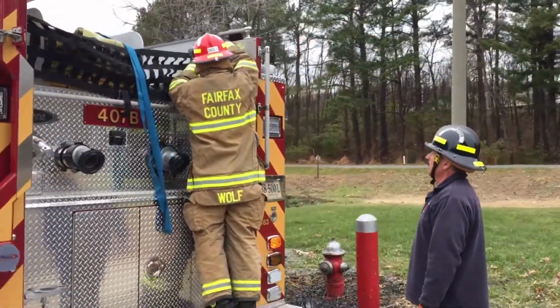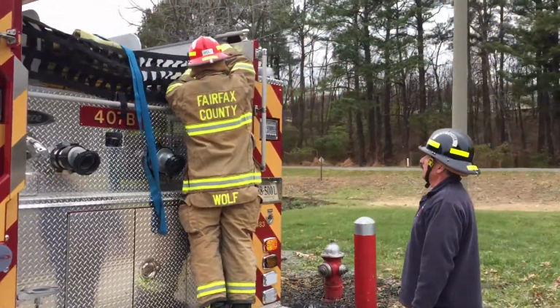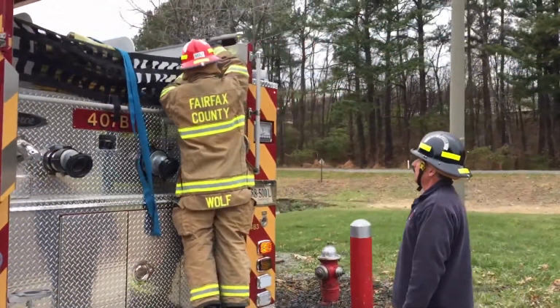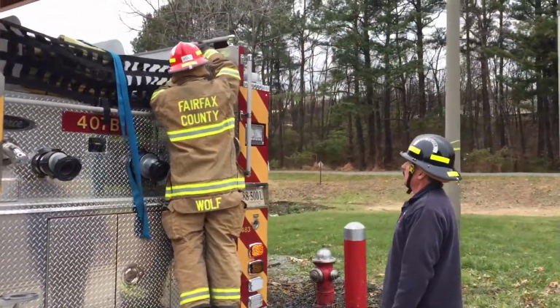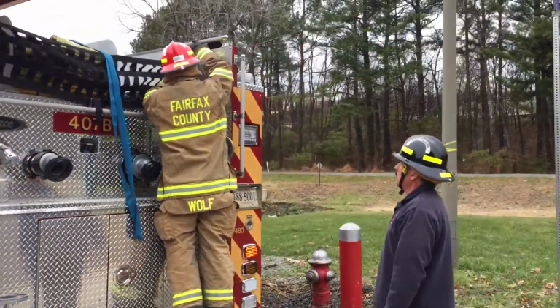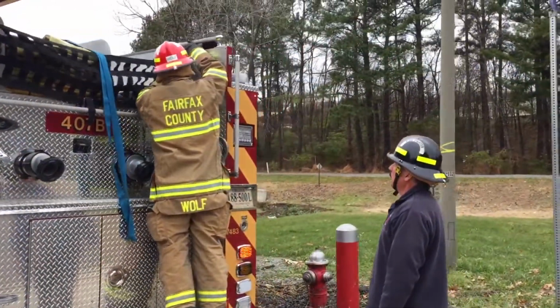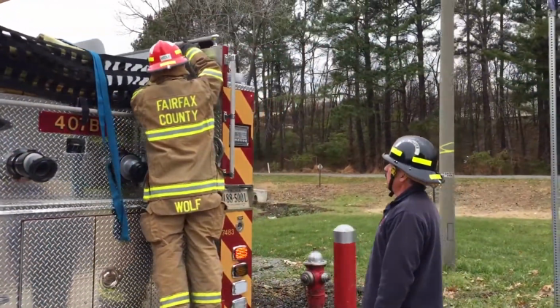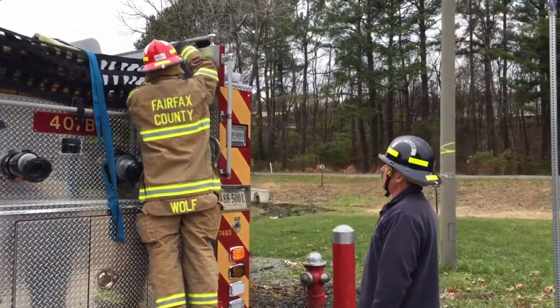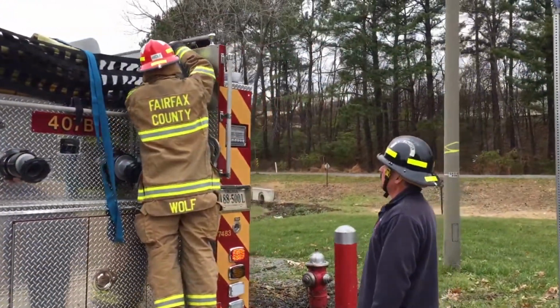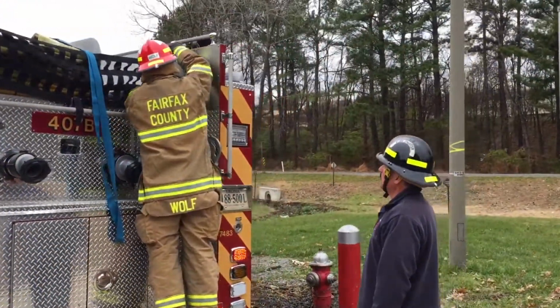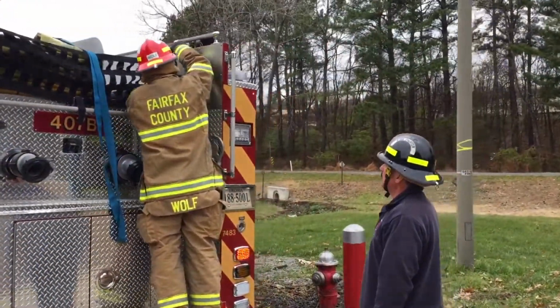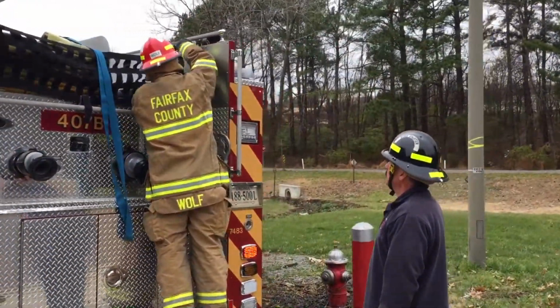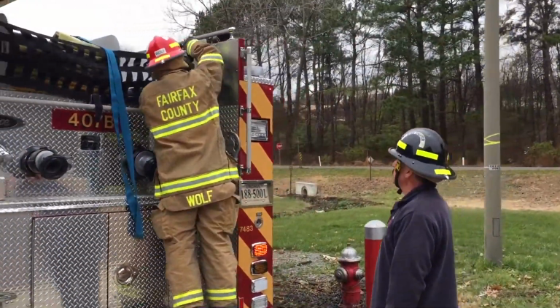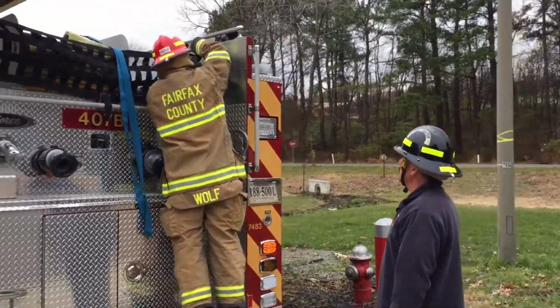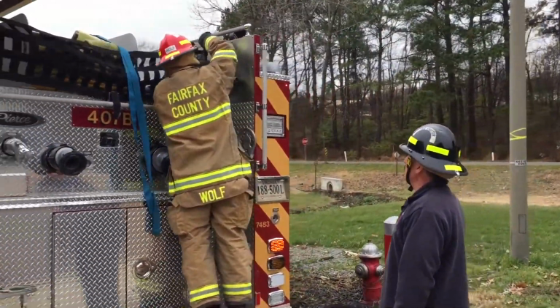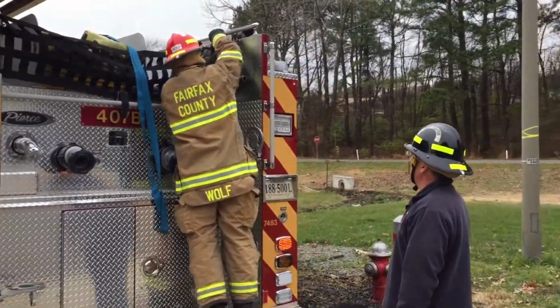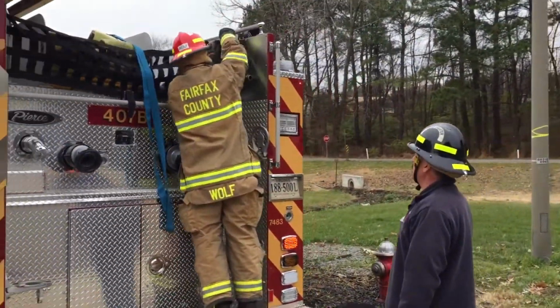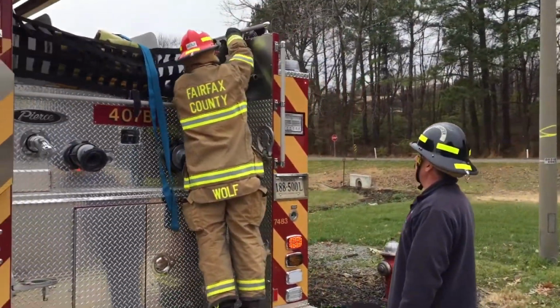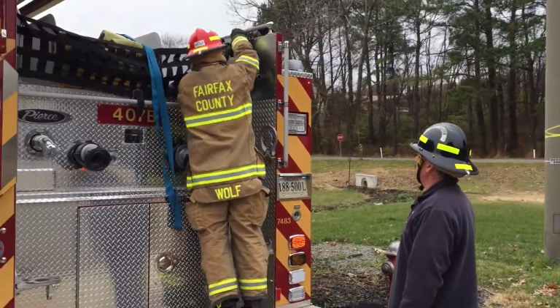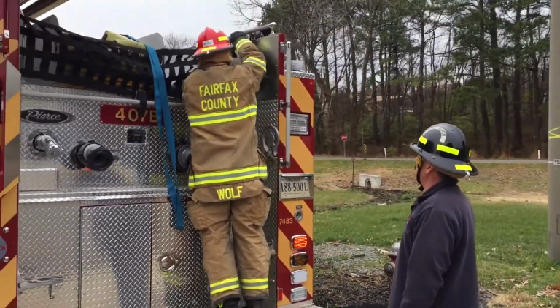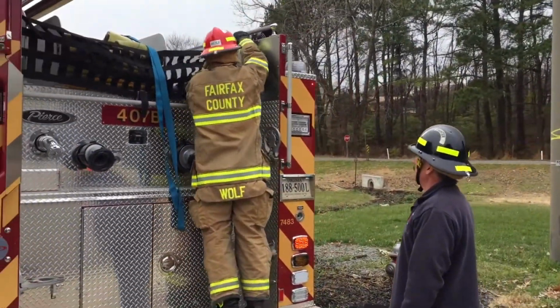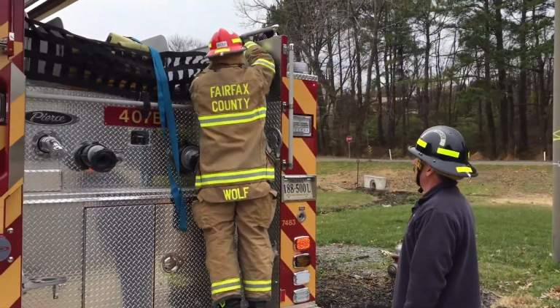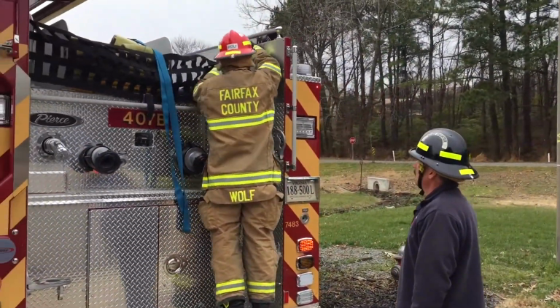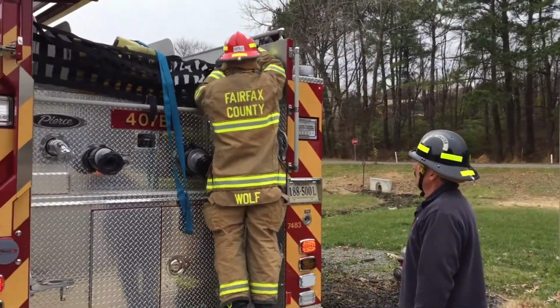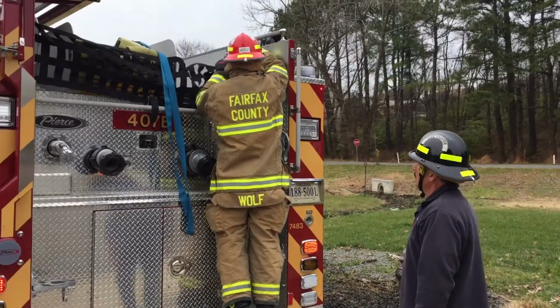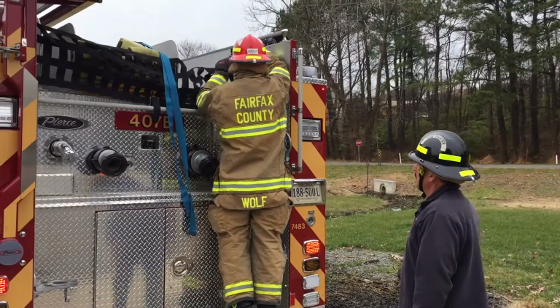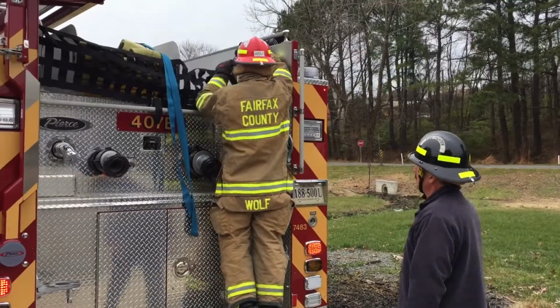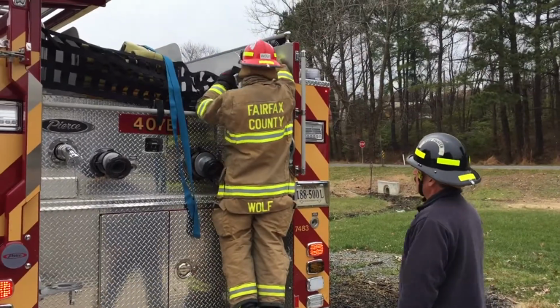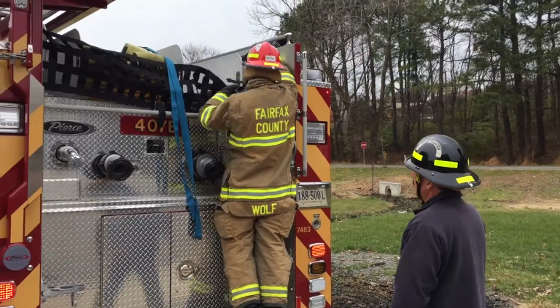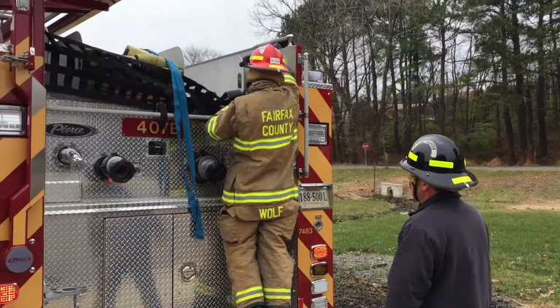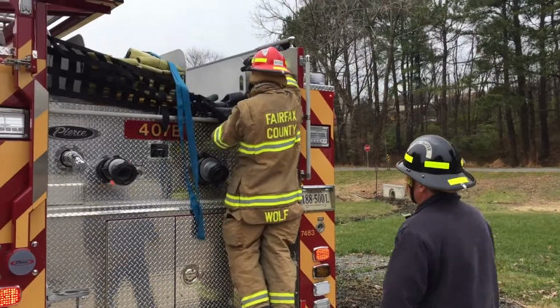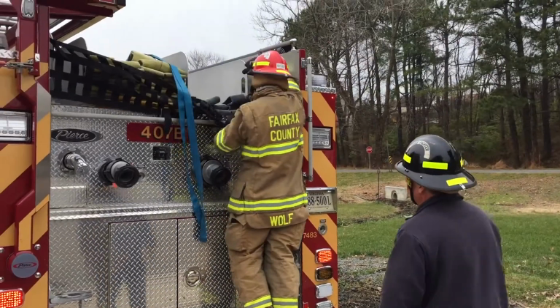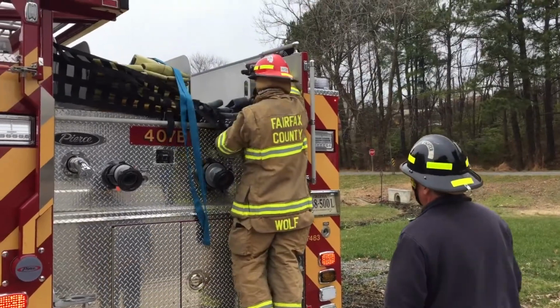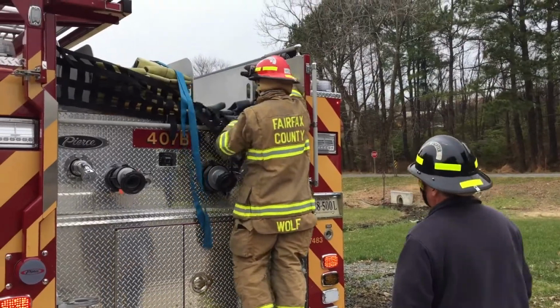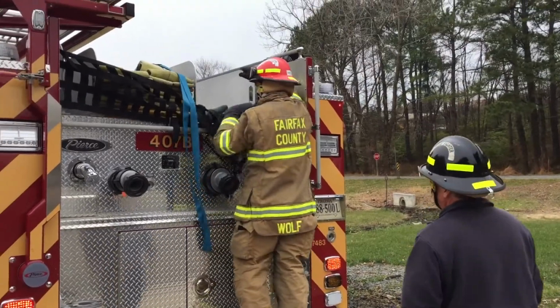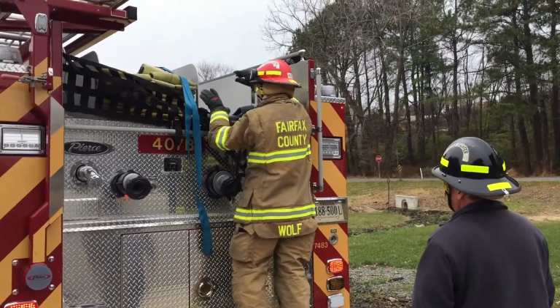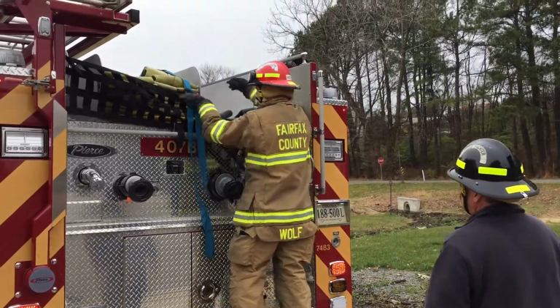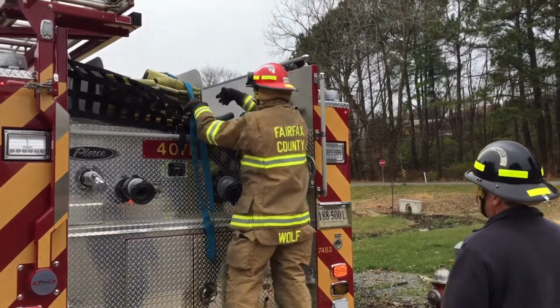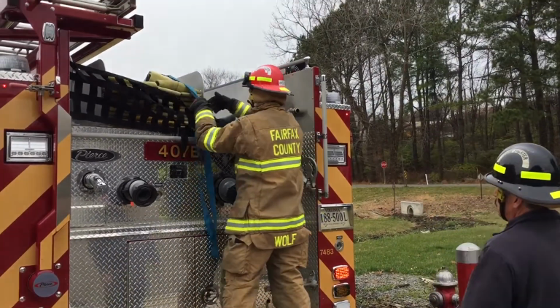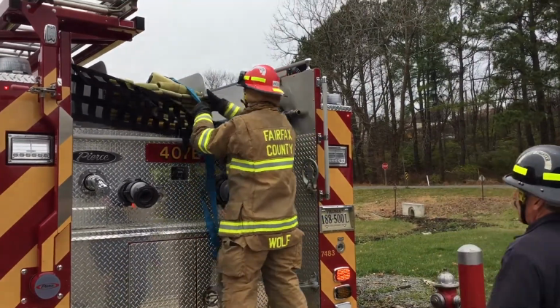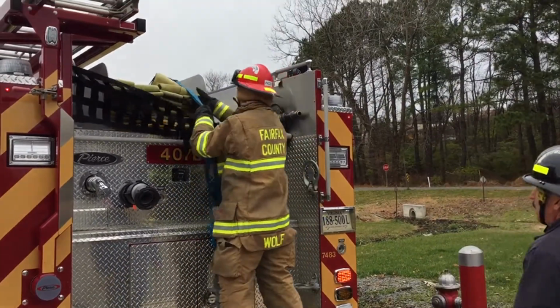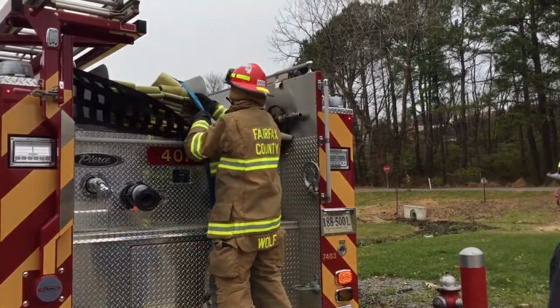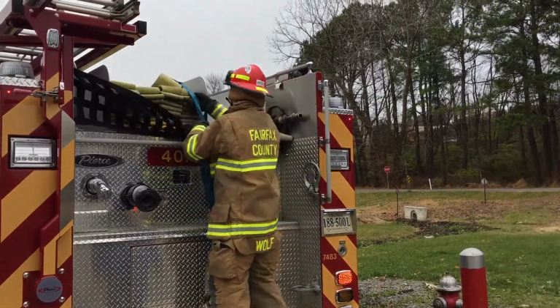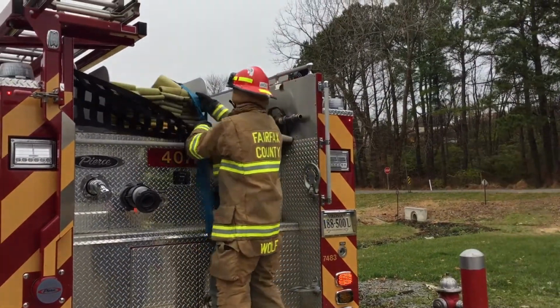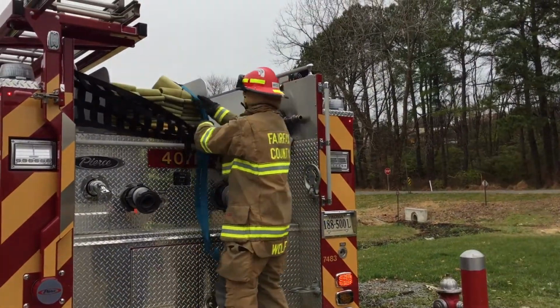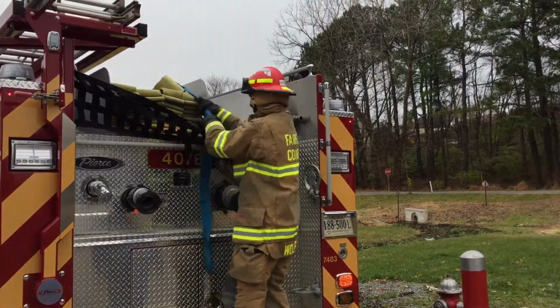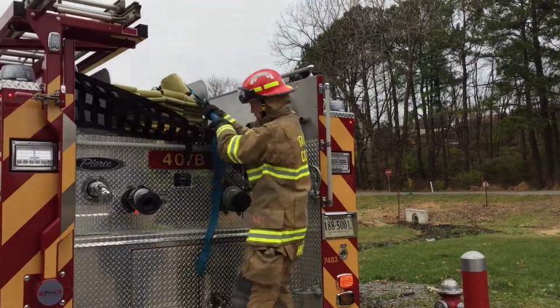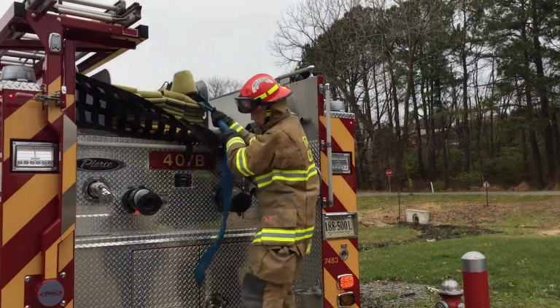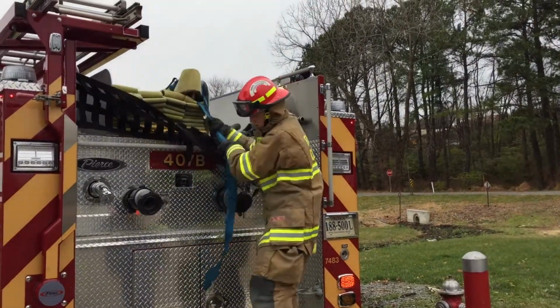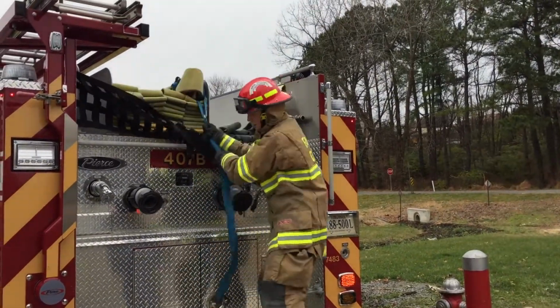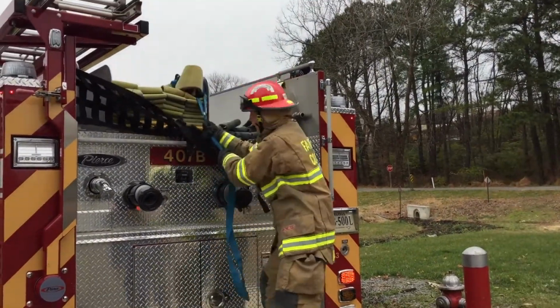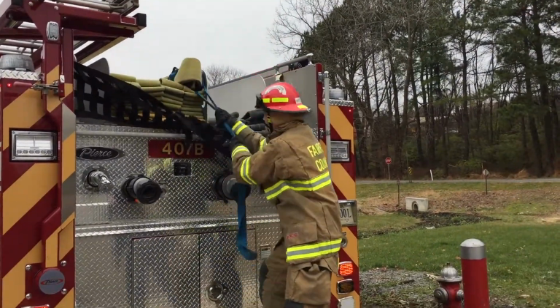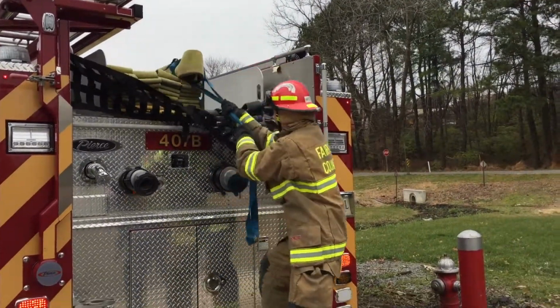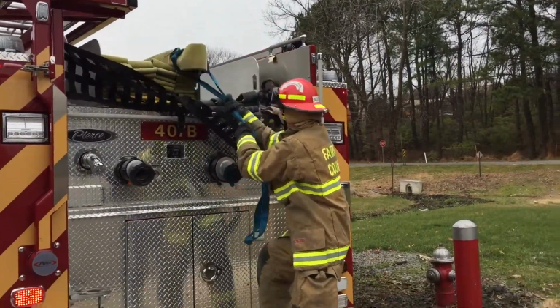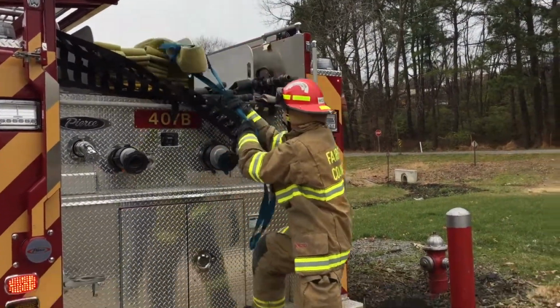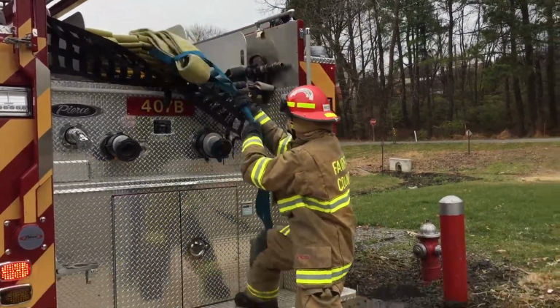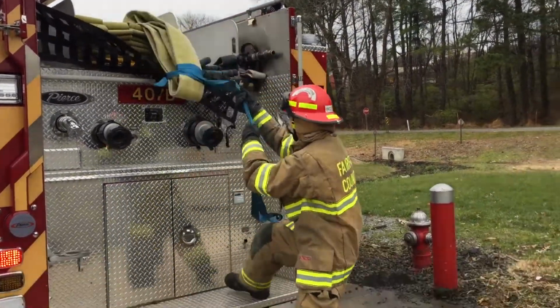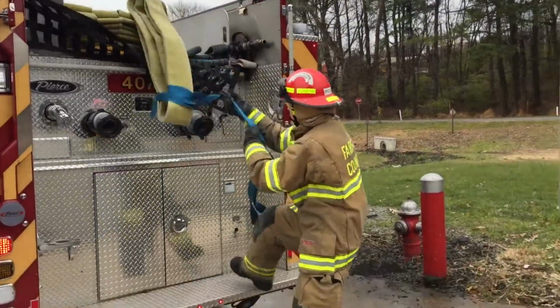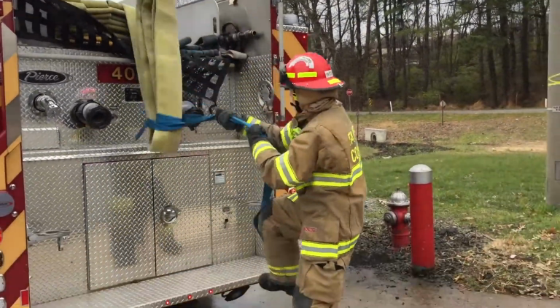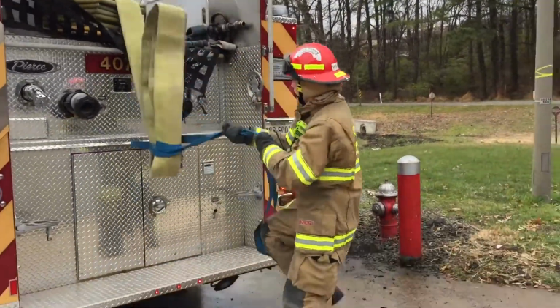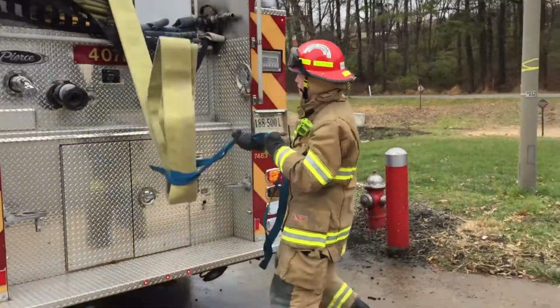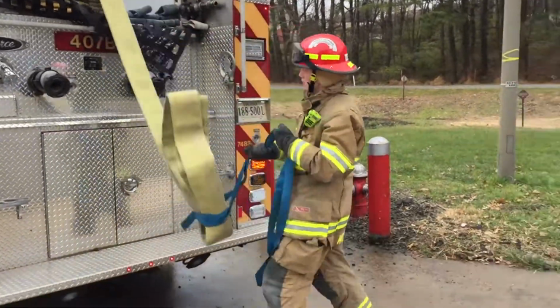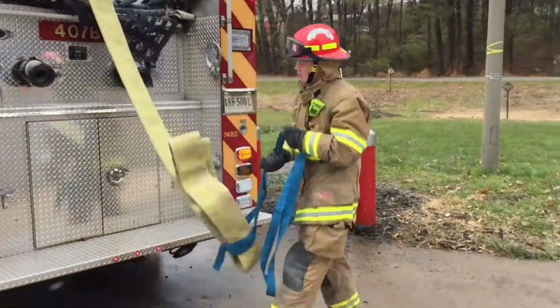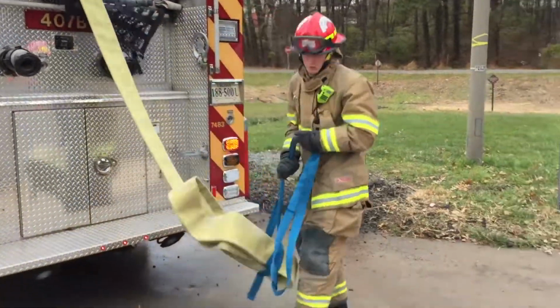Just lift it, grab the blue strap, jump off, step off, pull it.